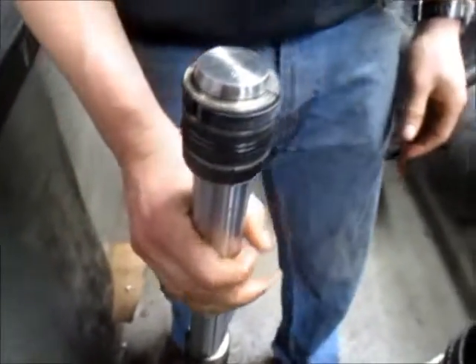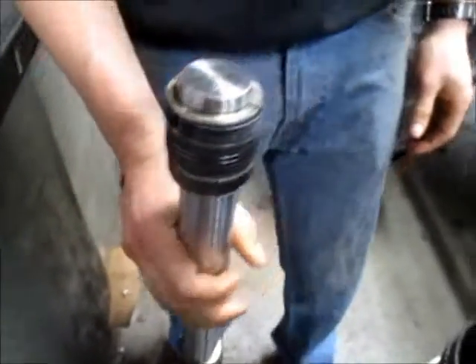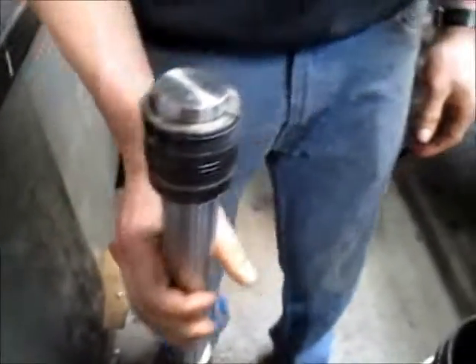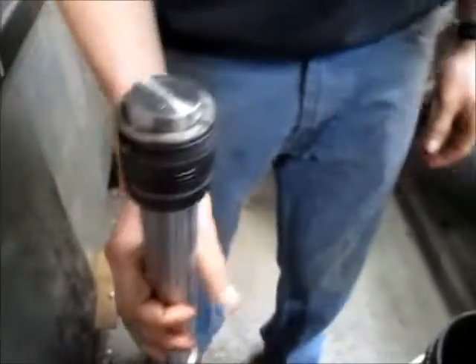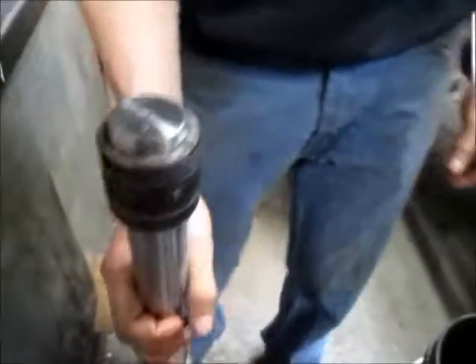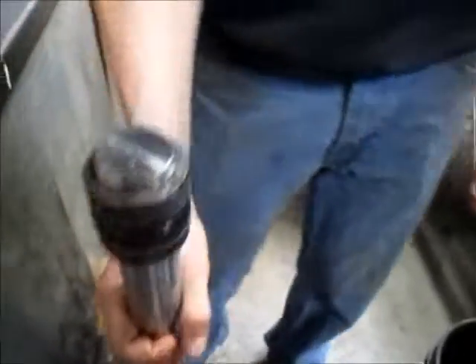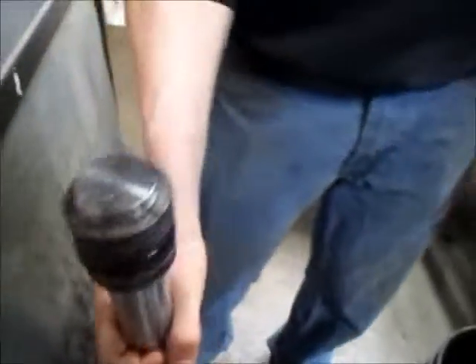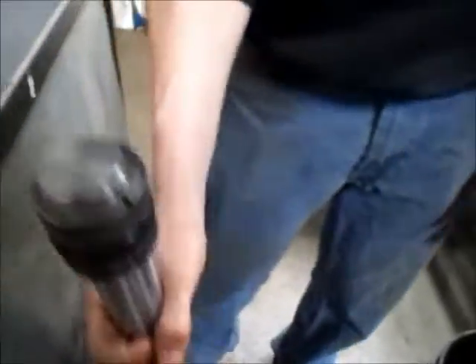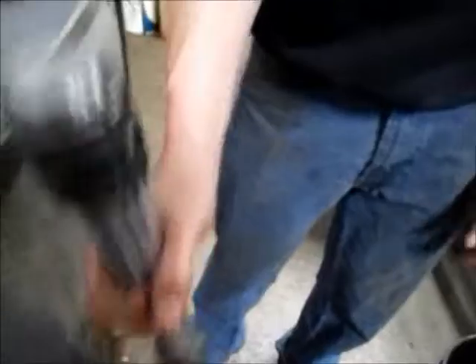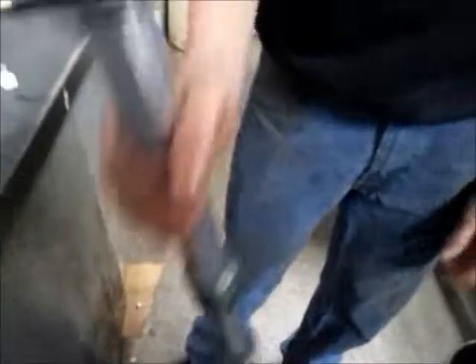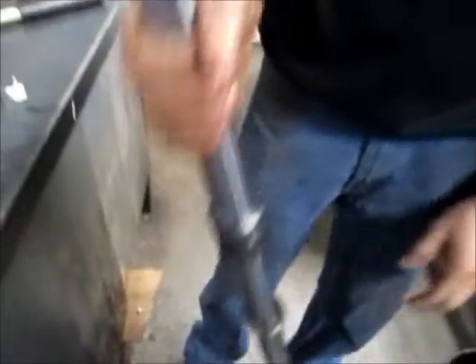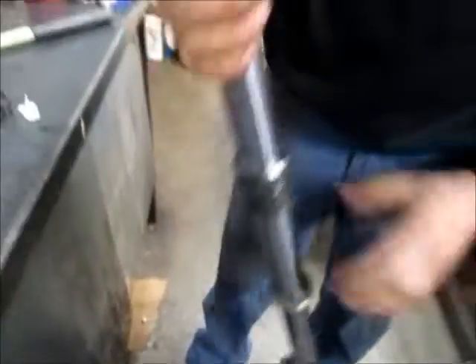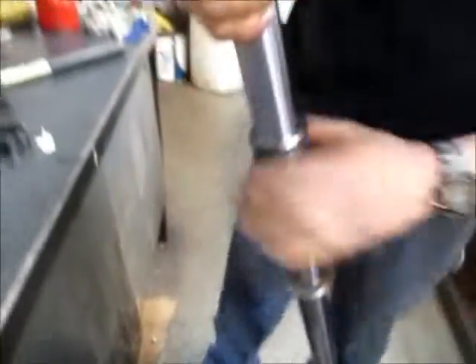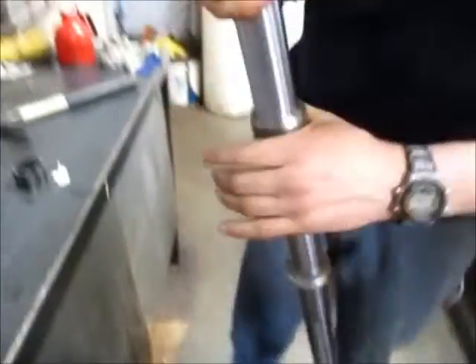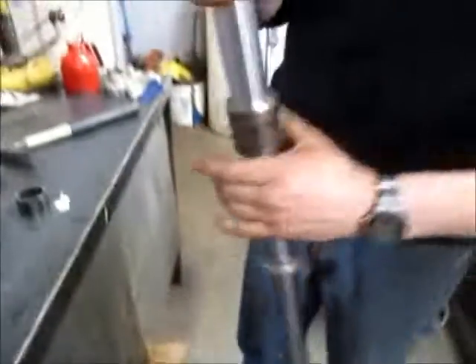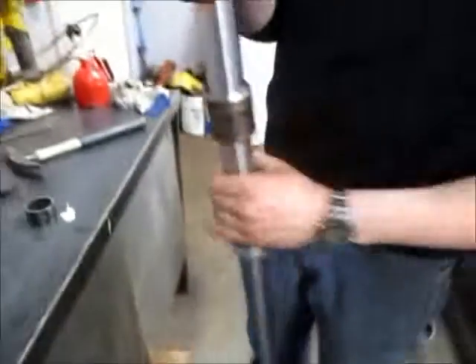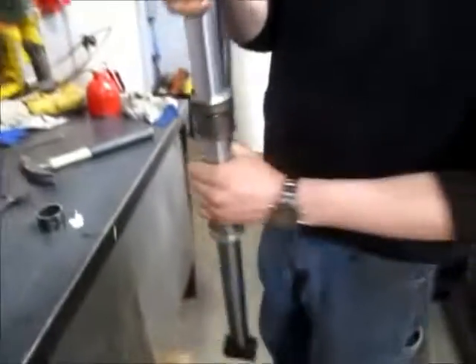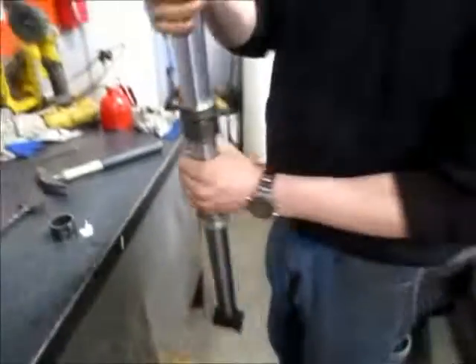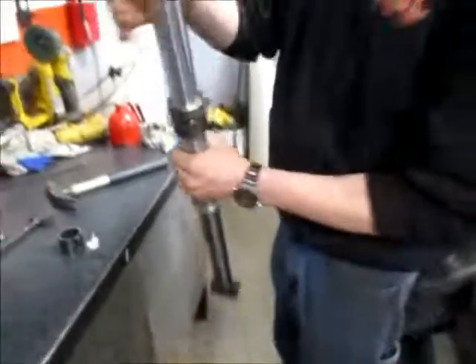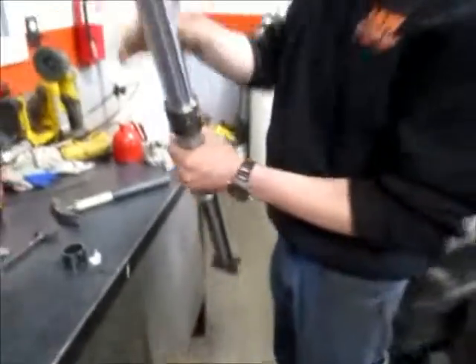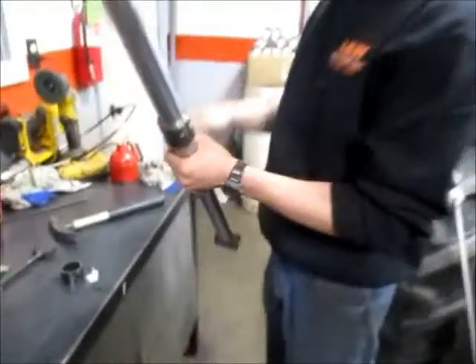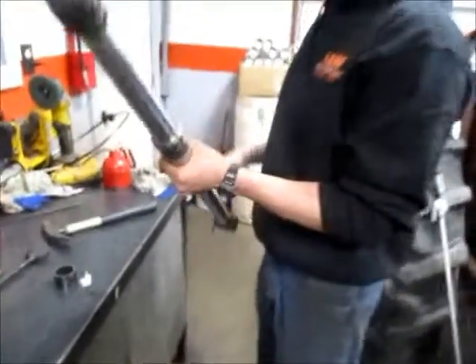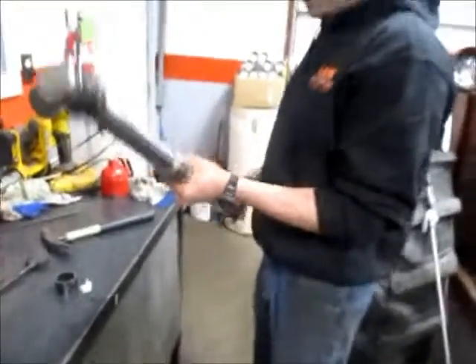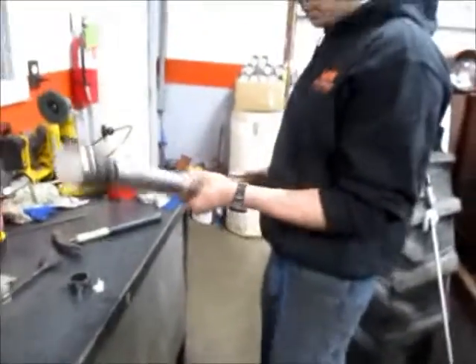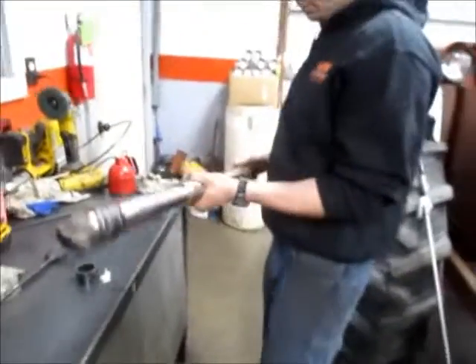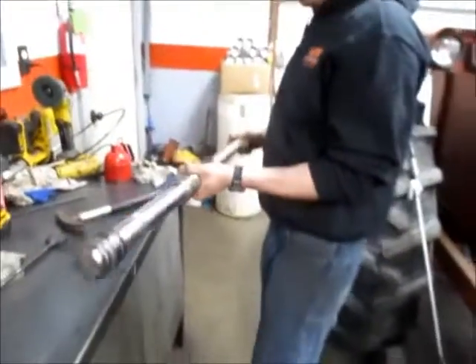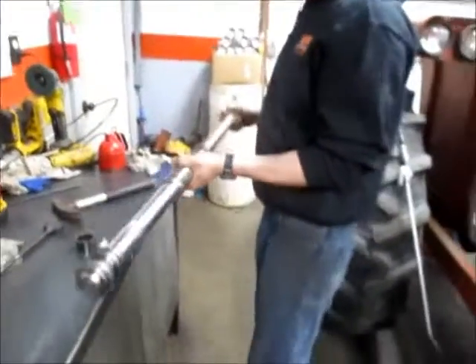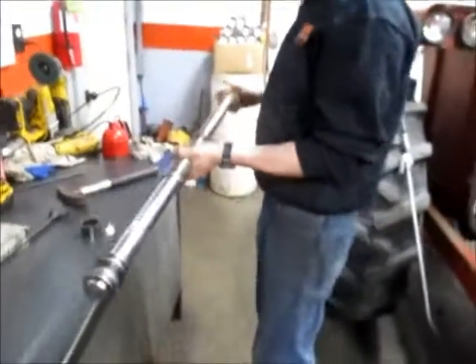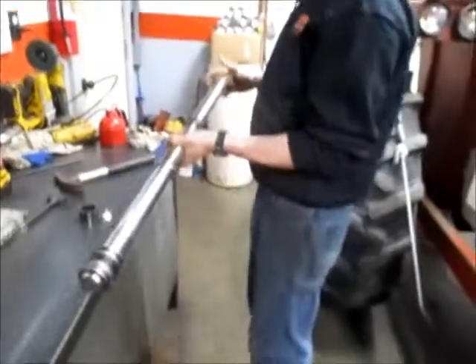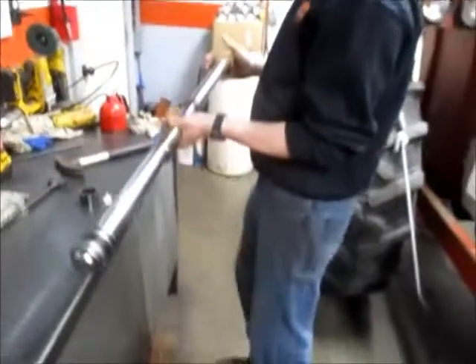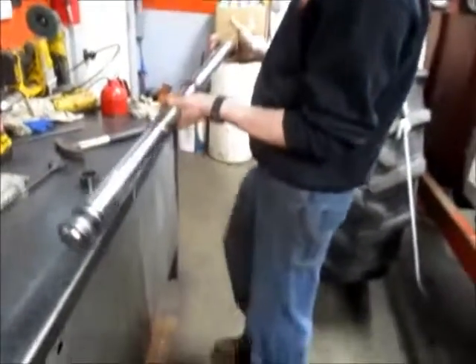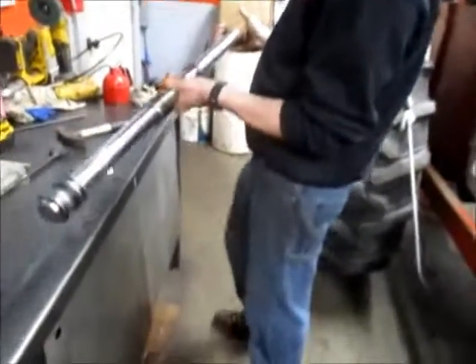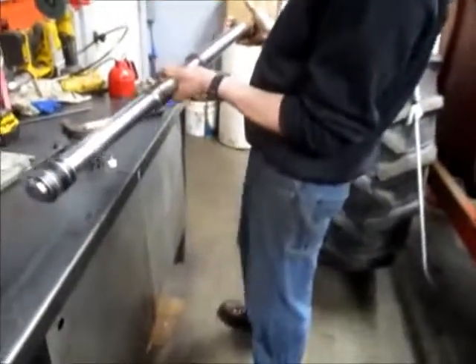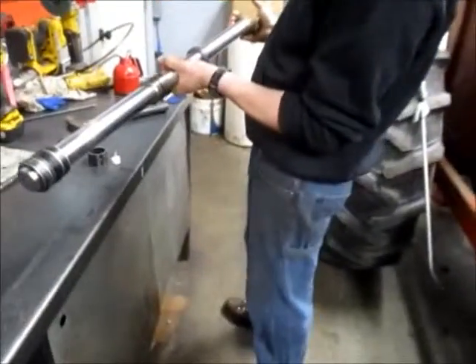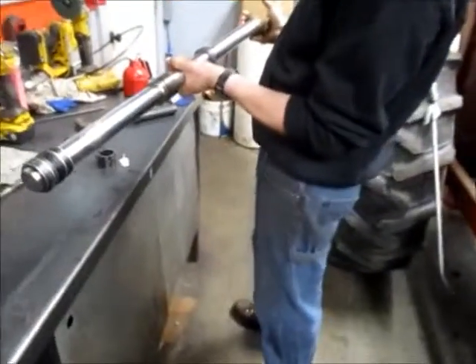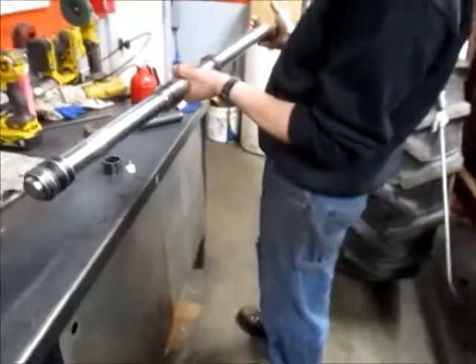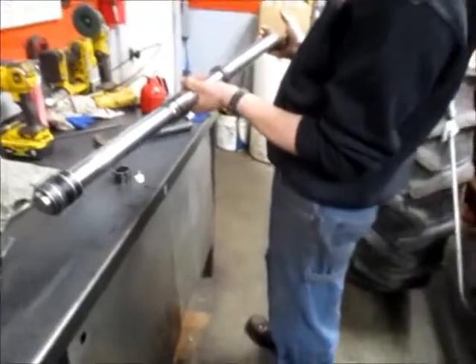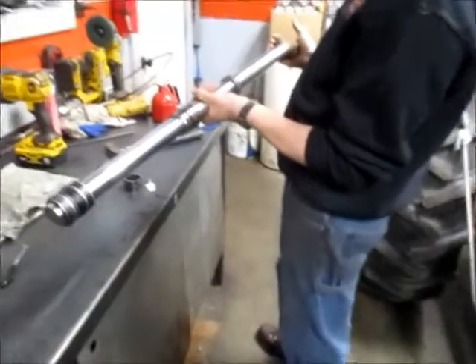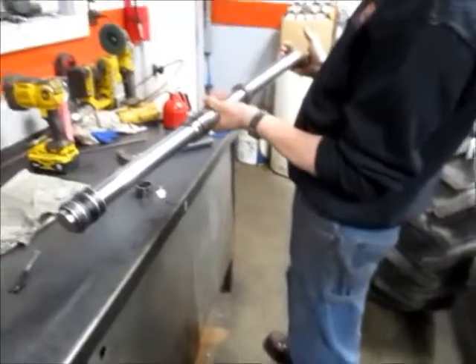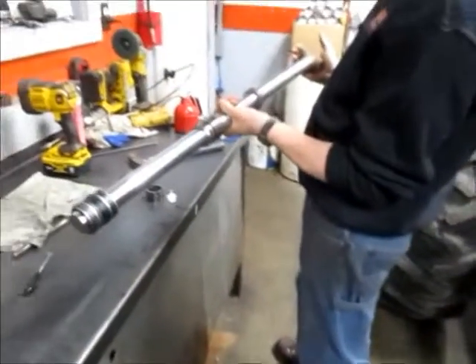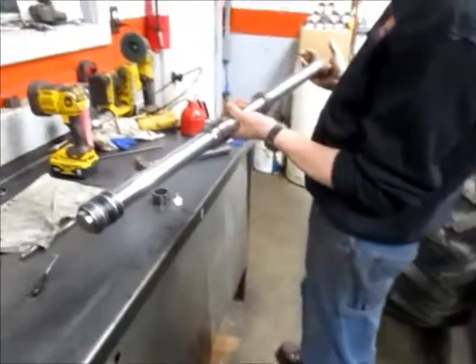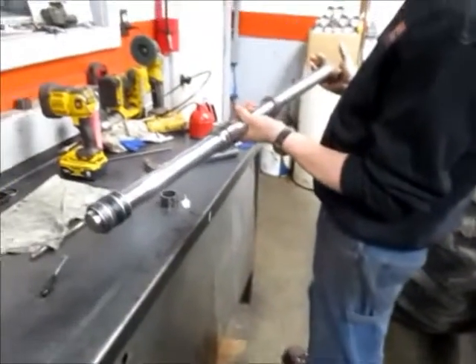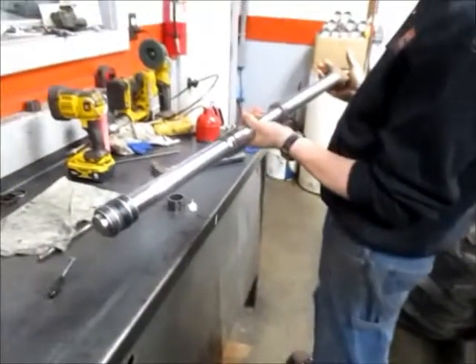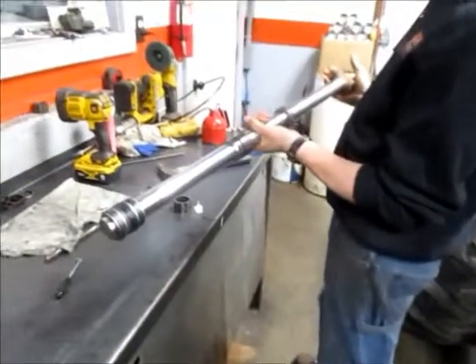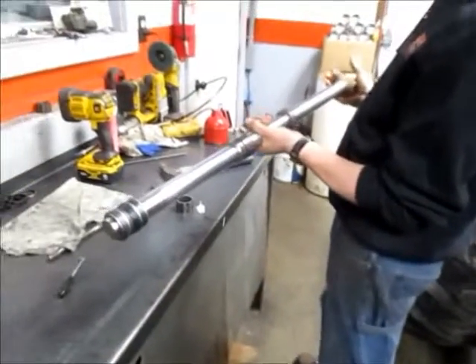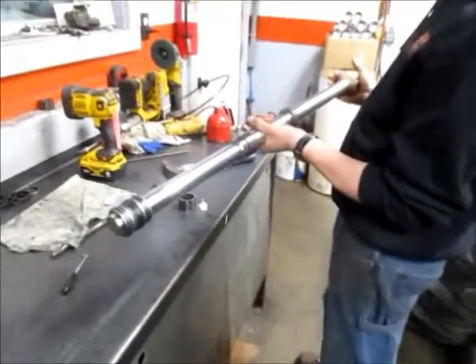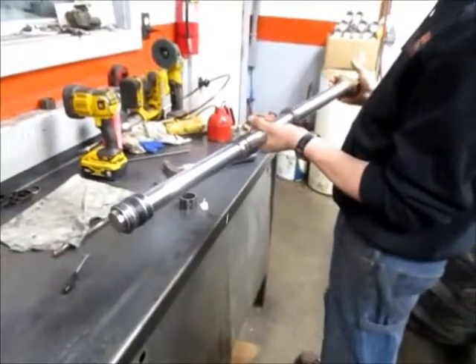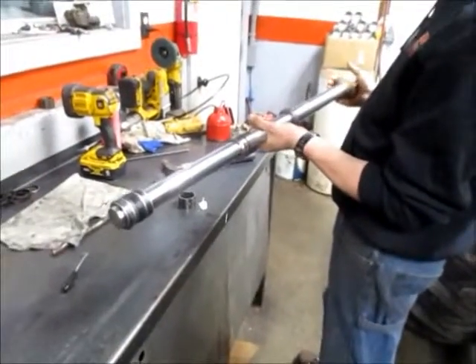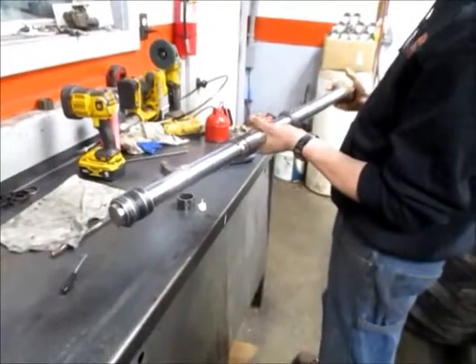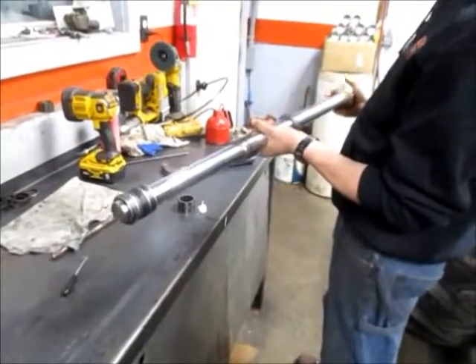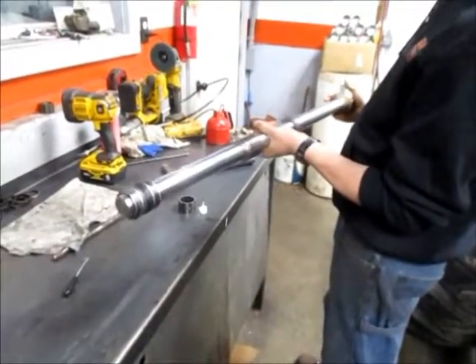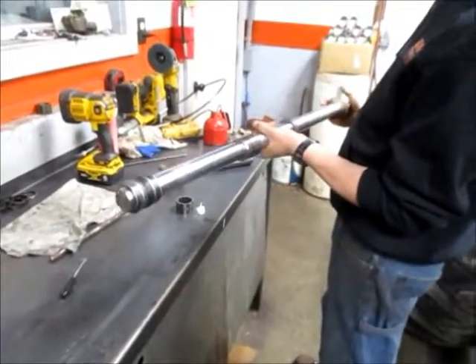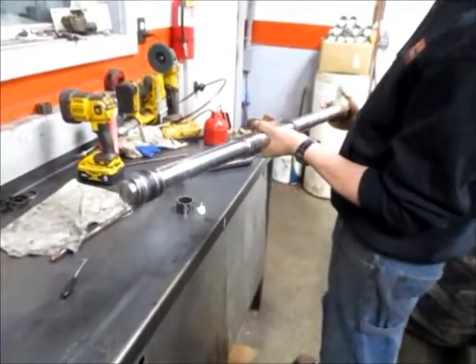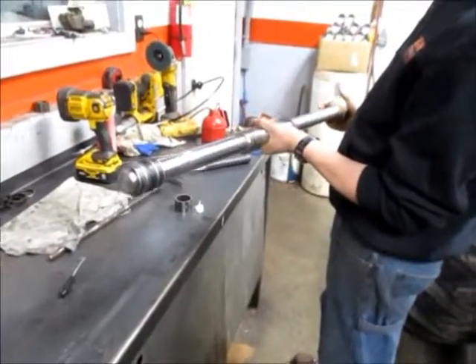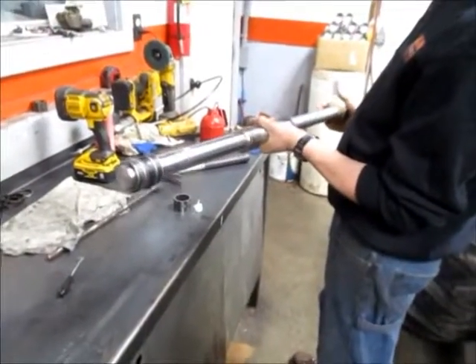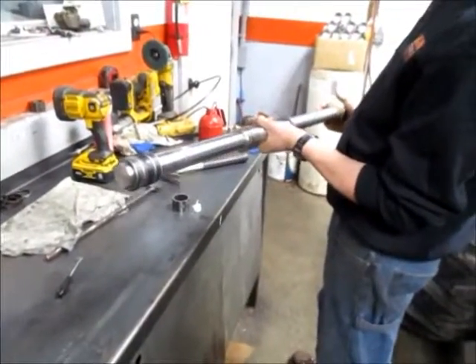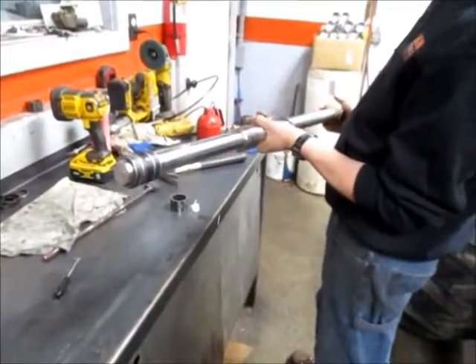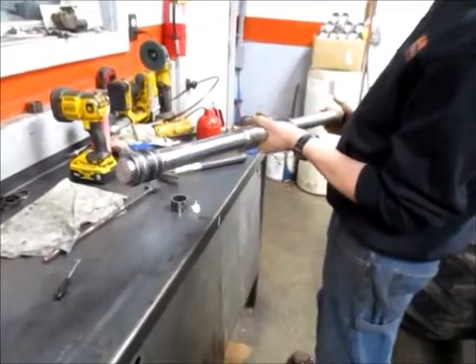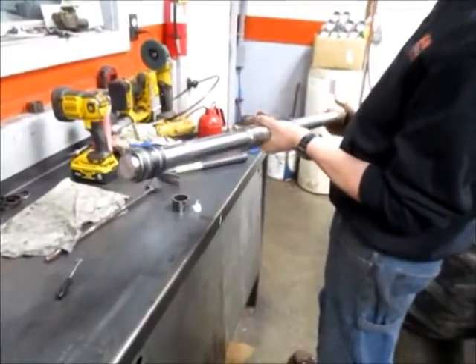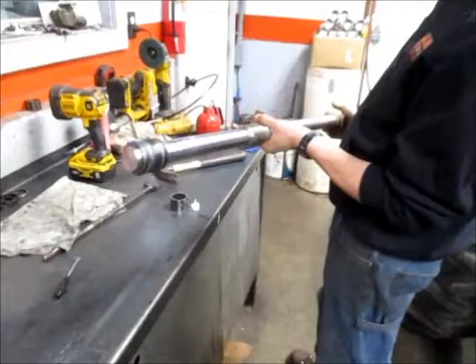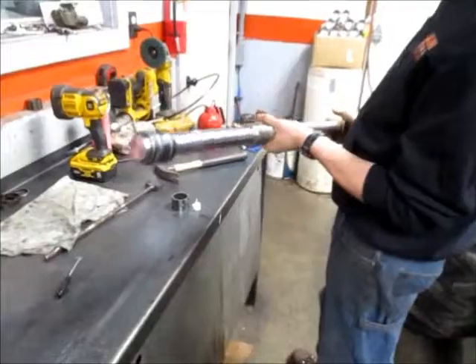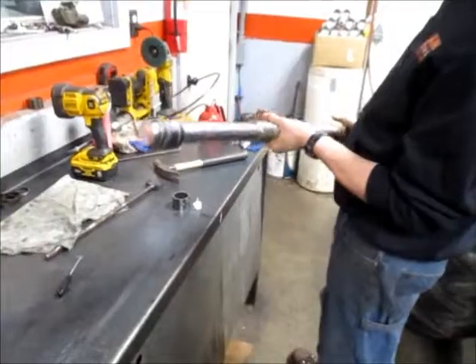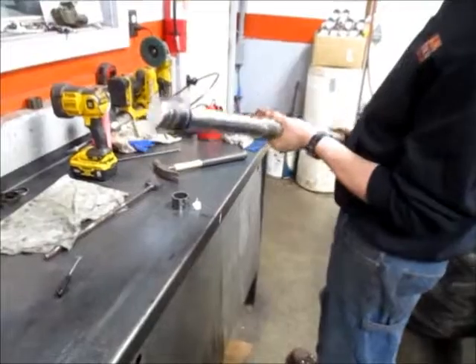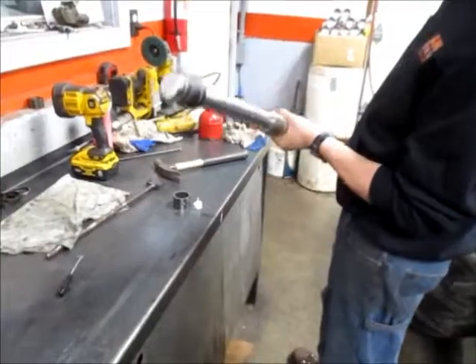The rod is now complete and ready to be reassembled.